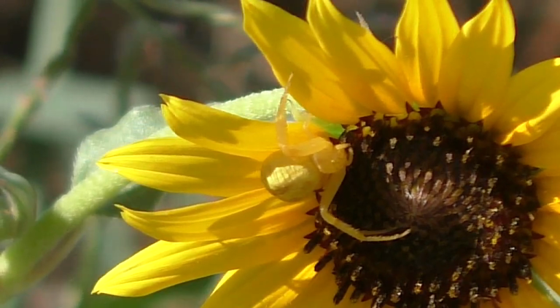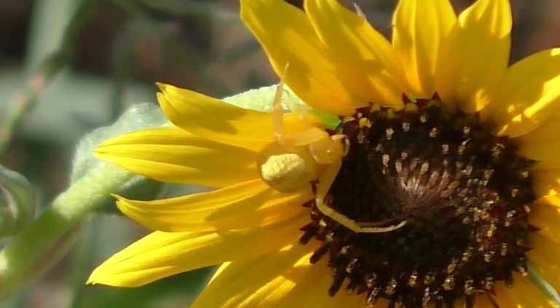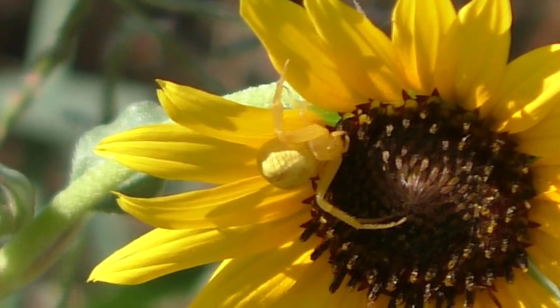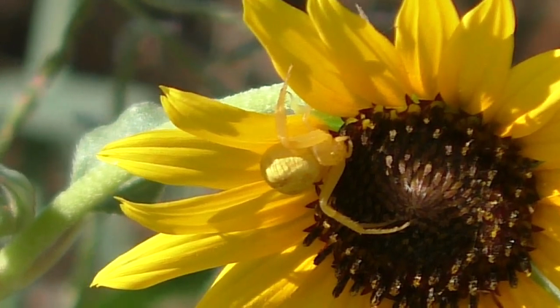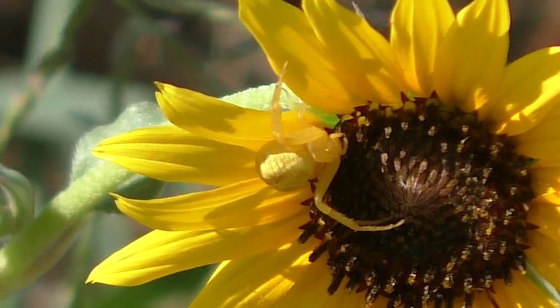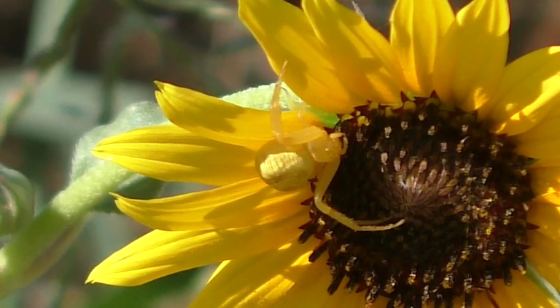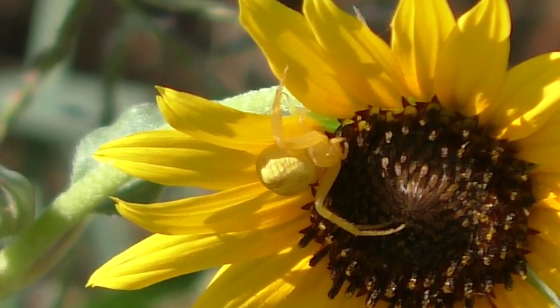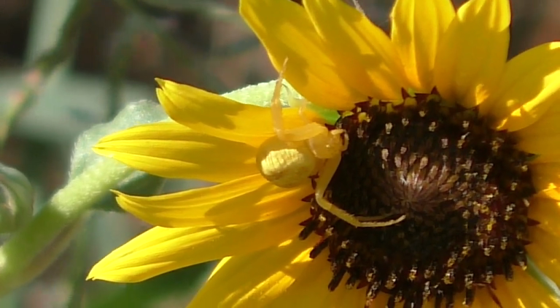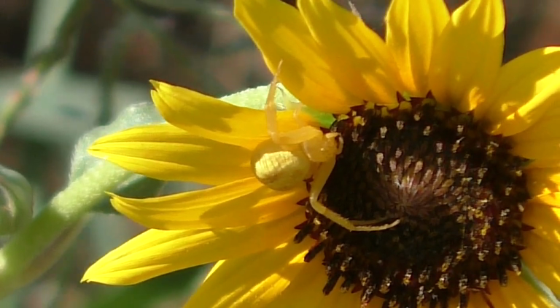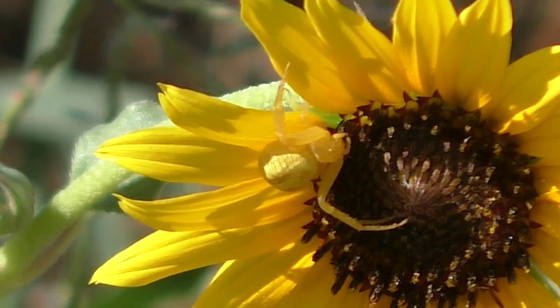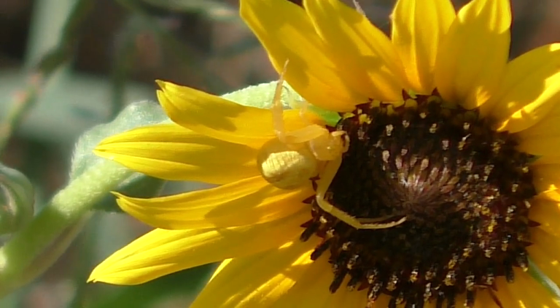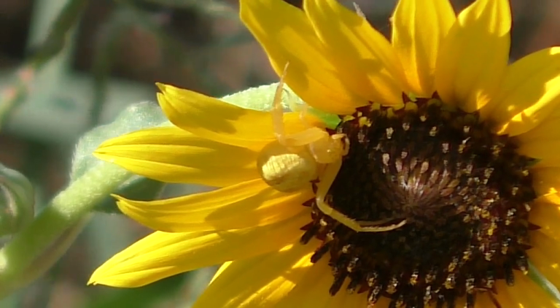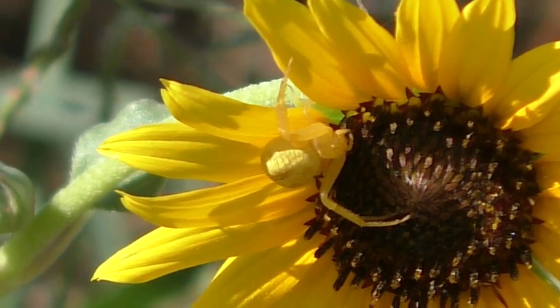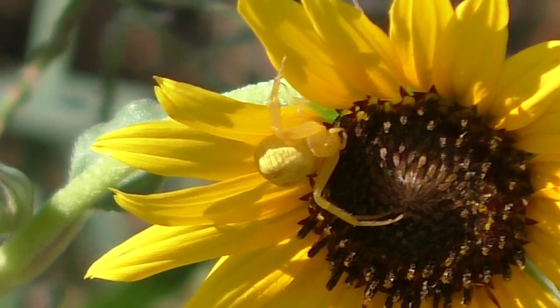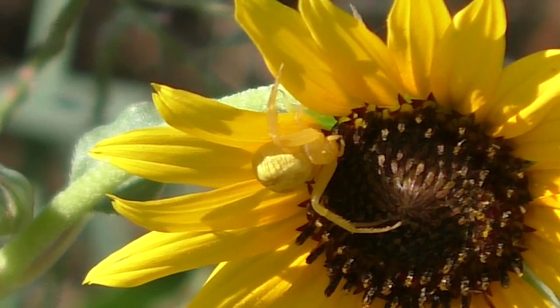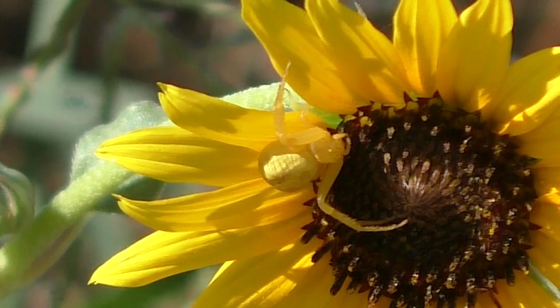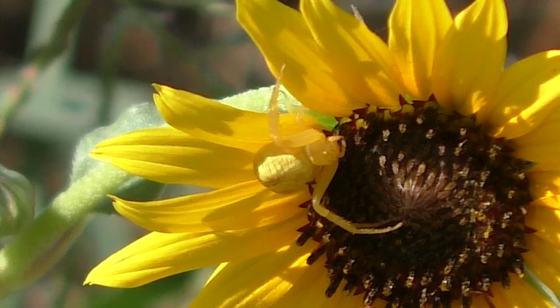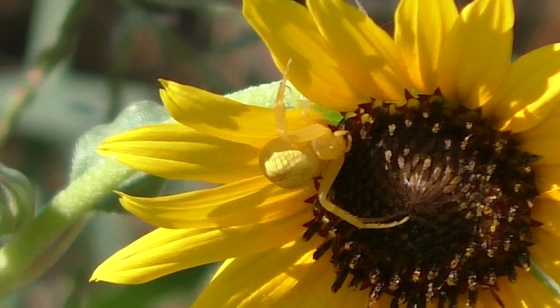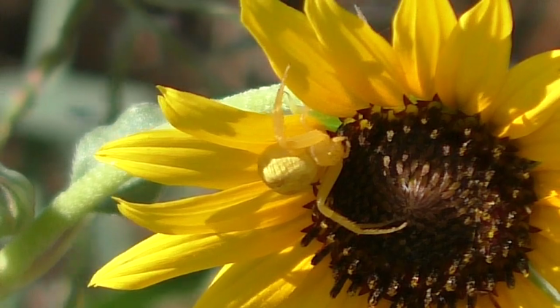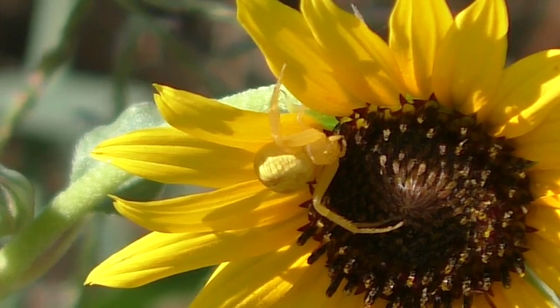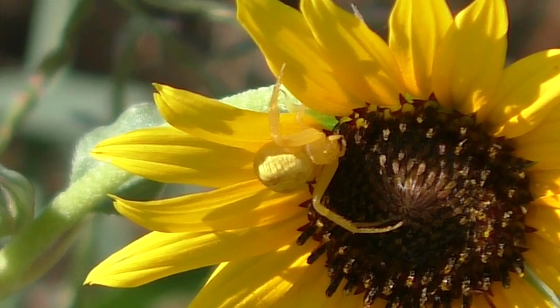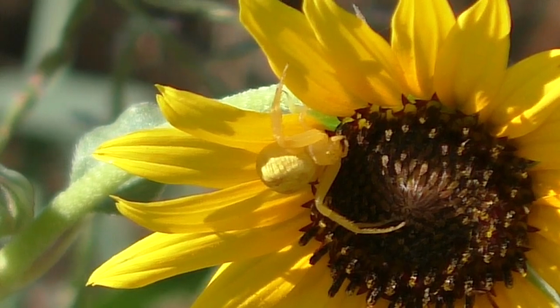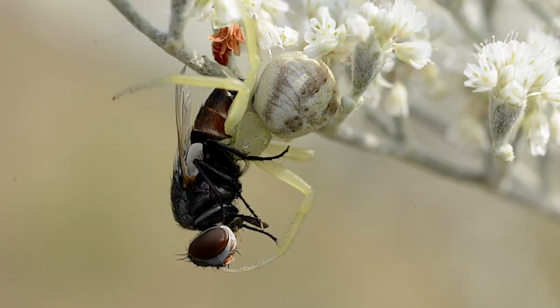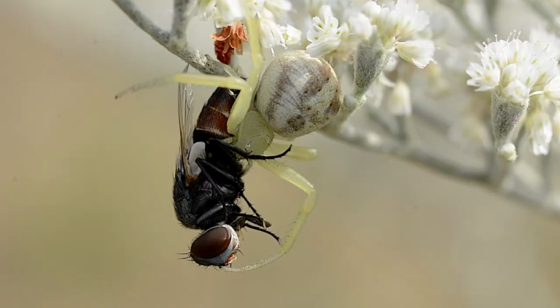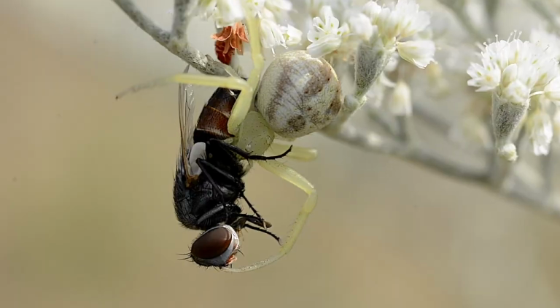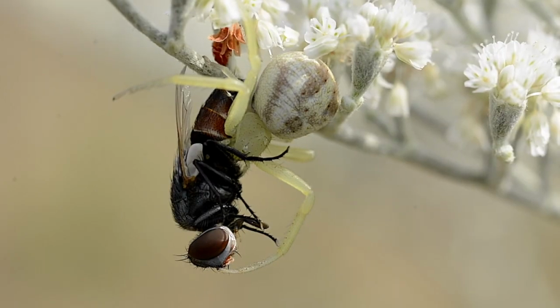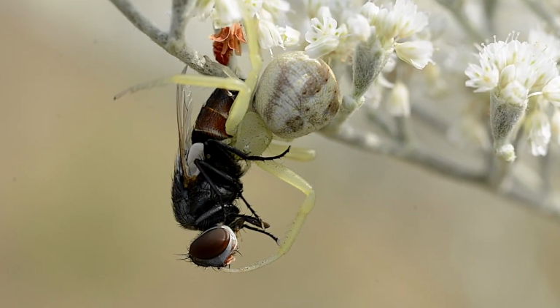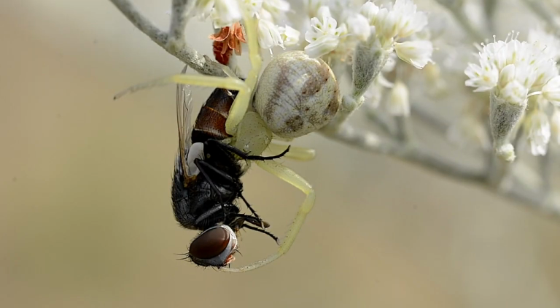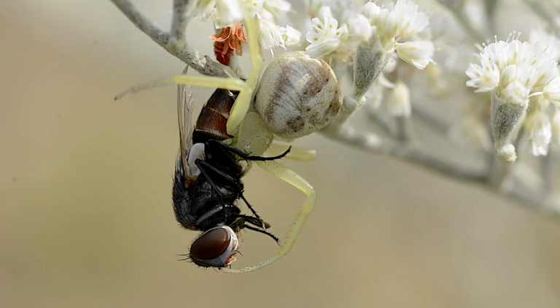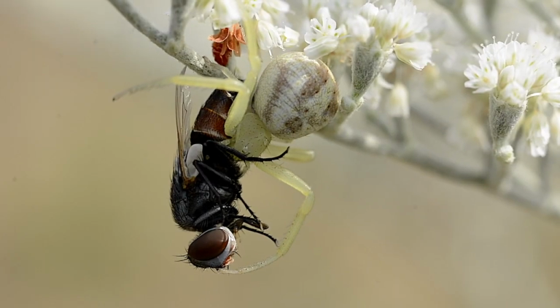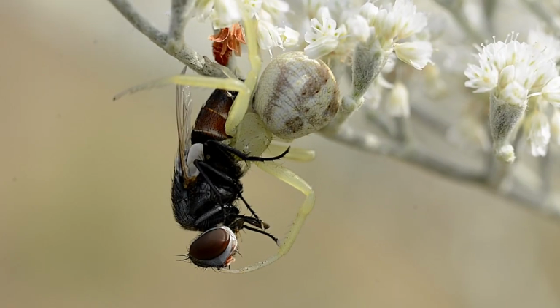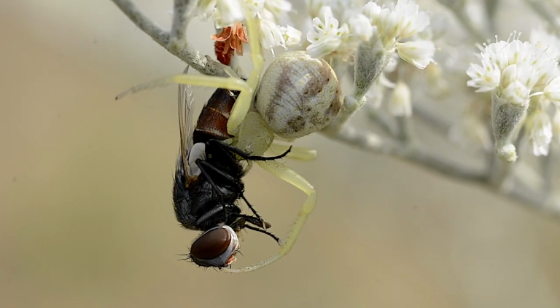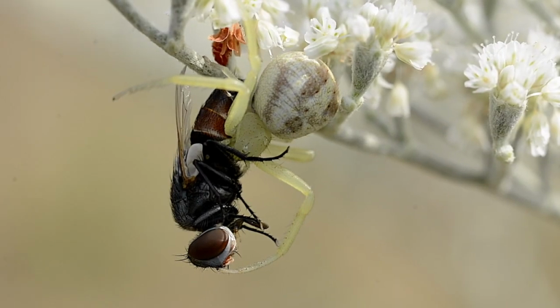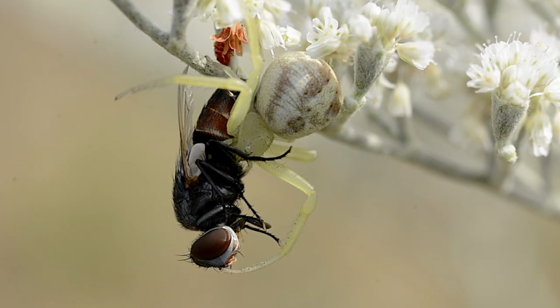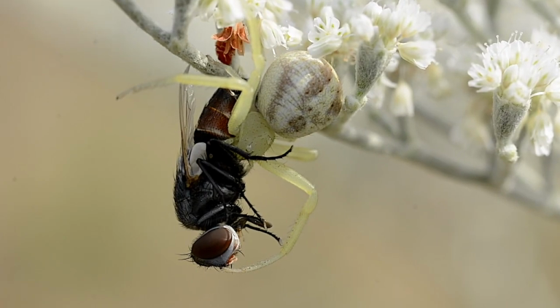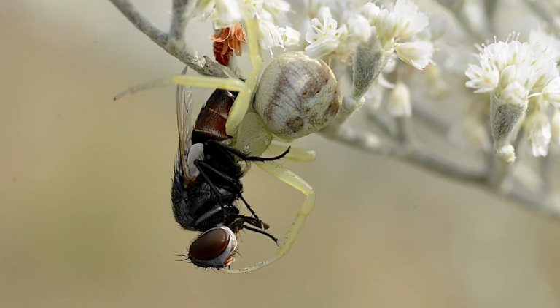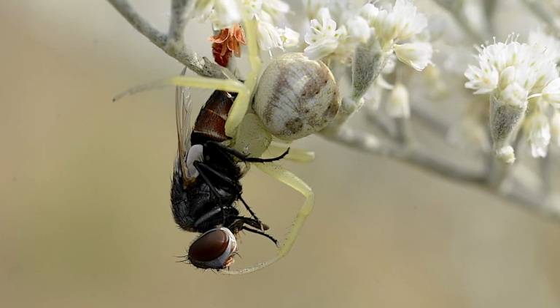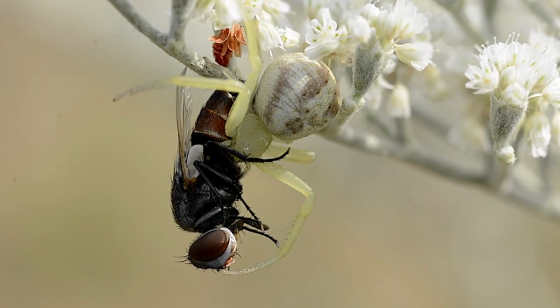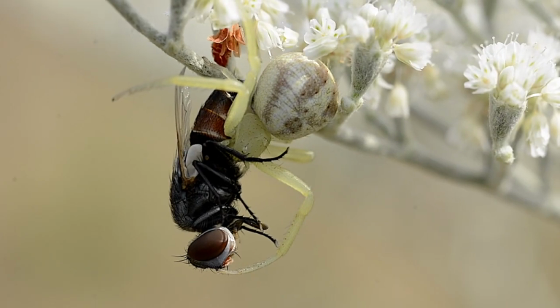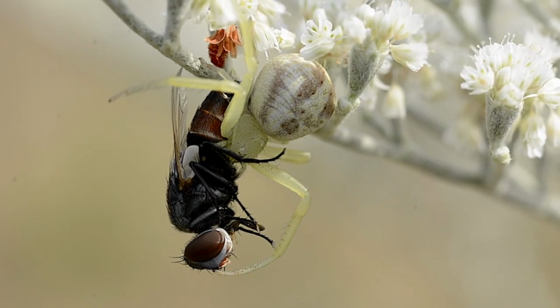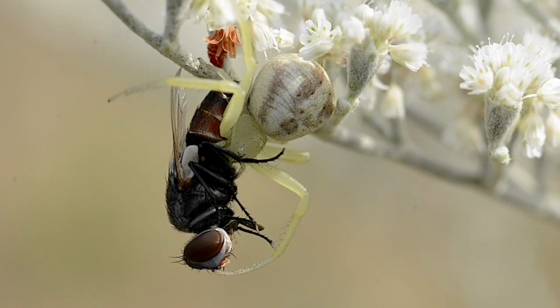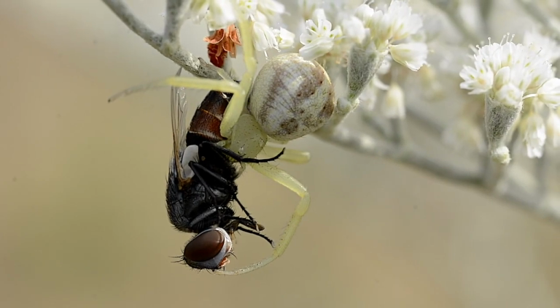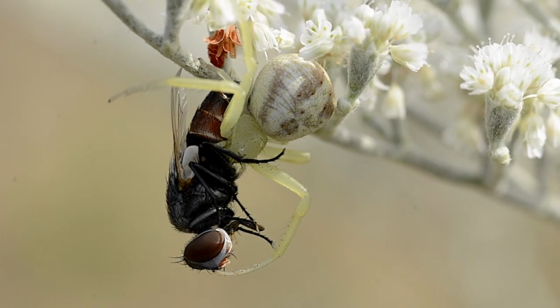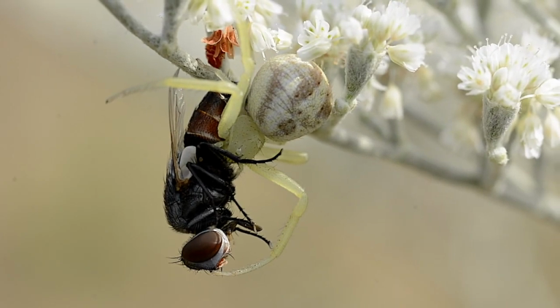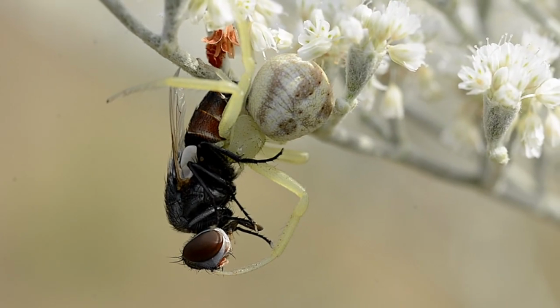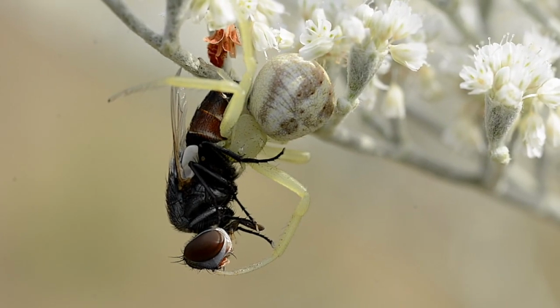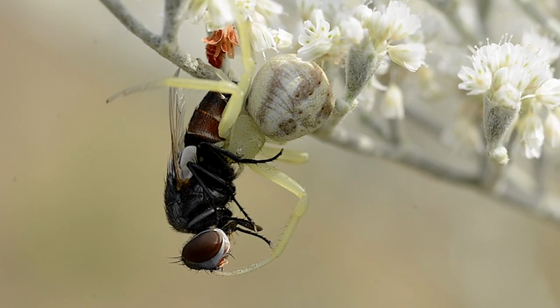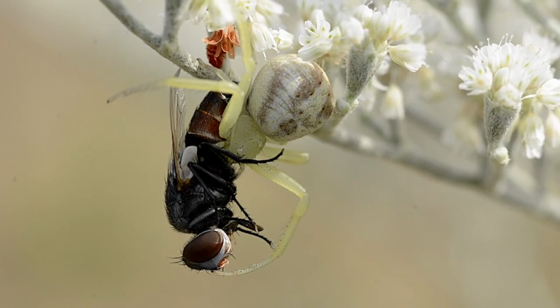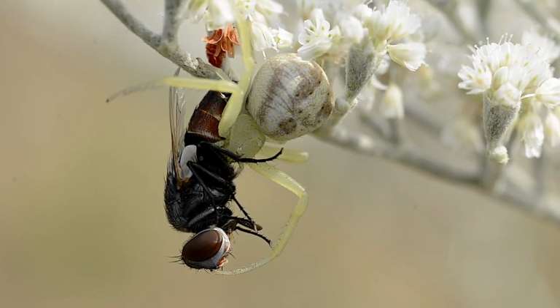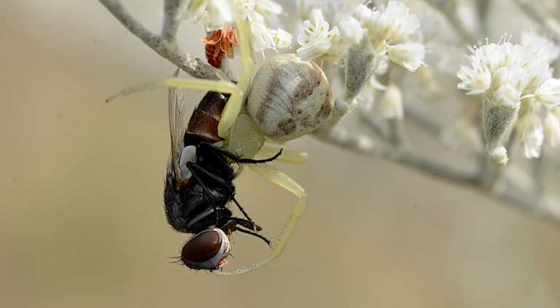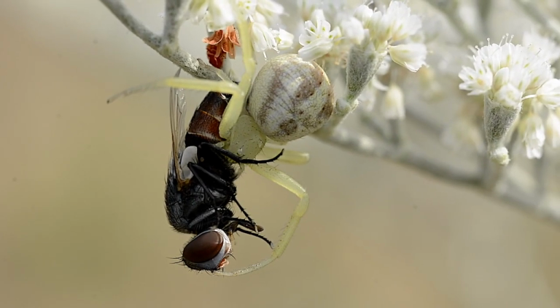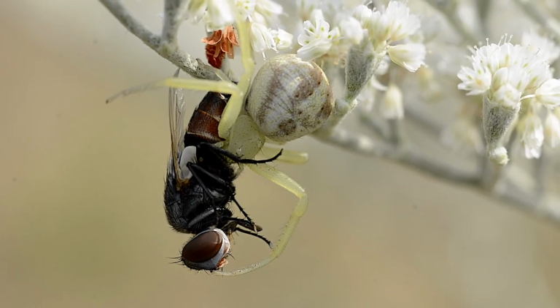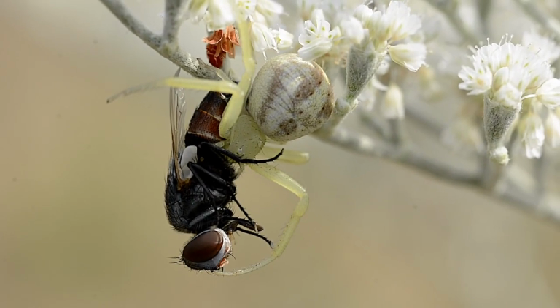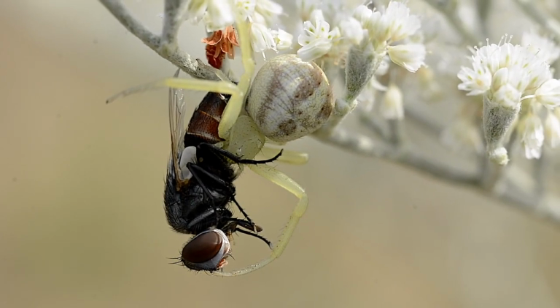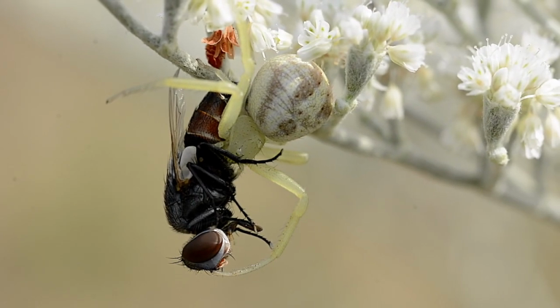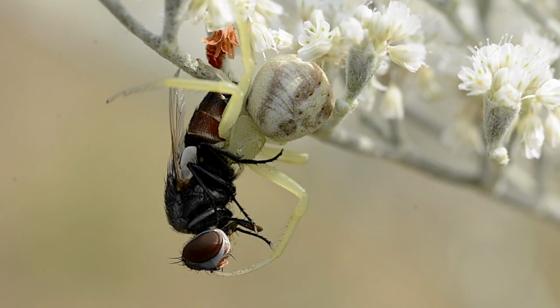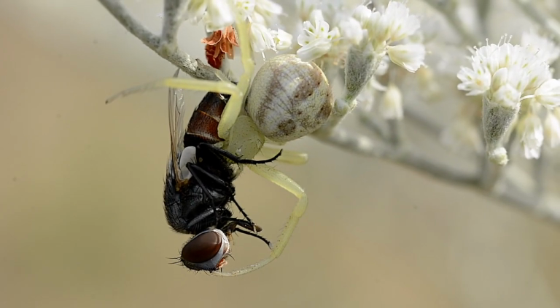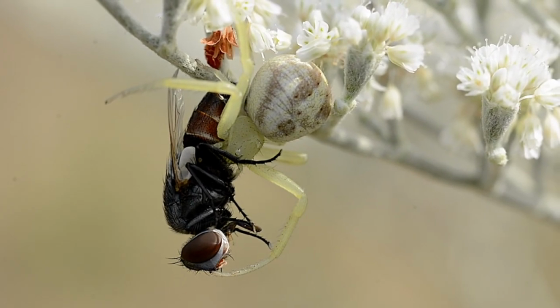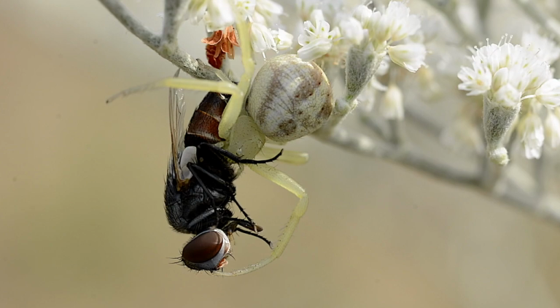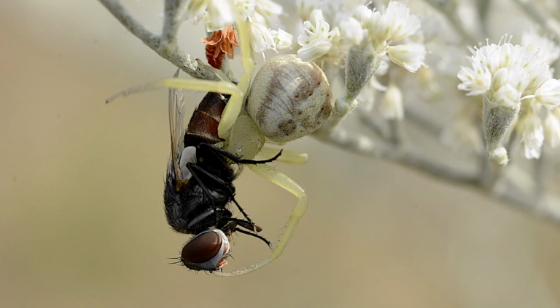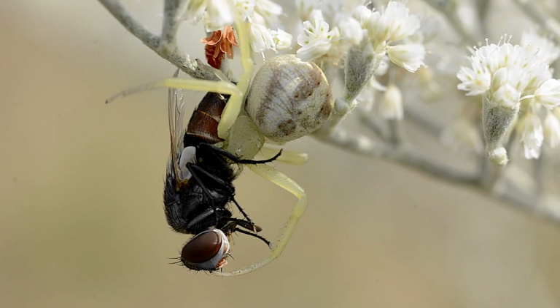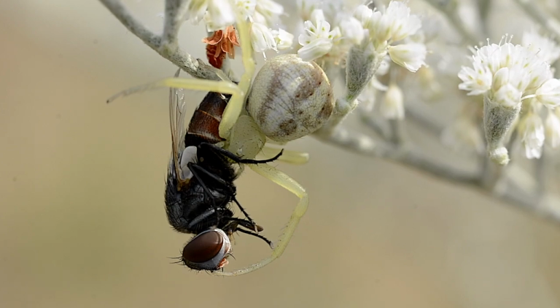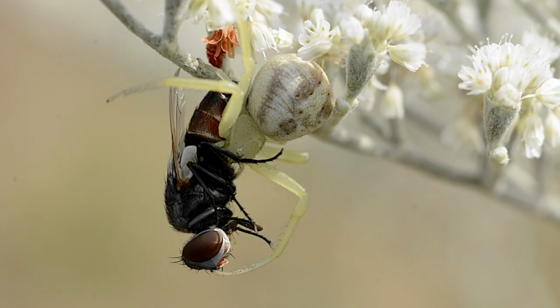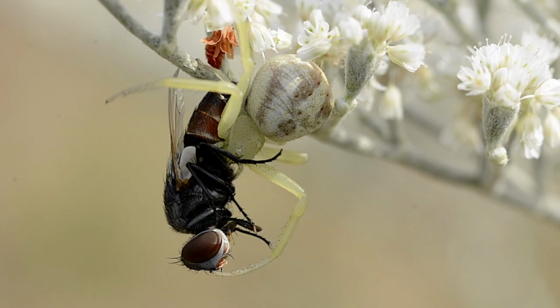They live and feed among the petals, and drop their meals when finished. In the spider world, they're the essence of stealth.